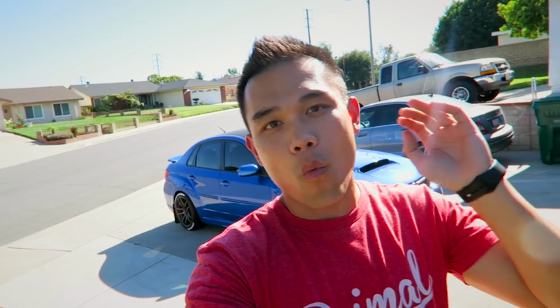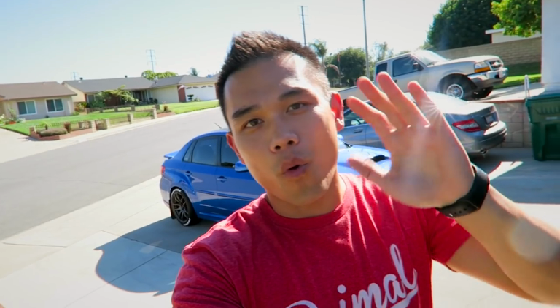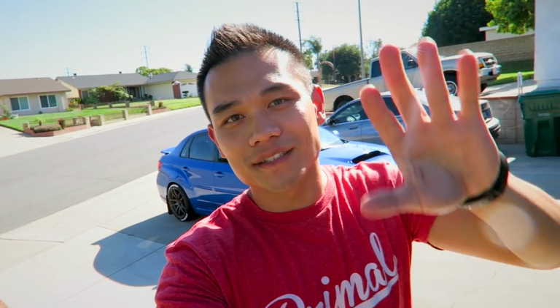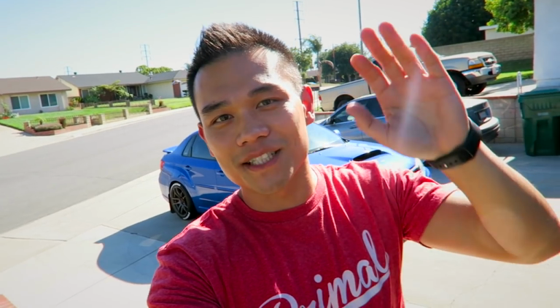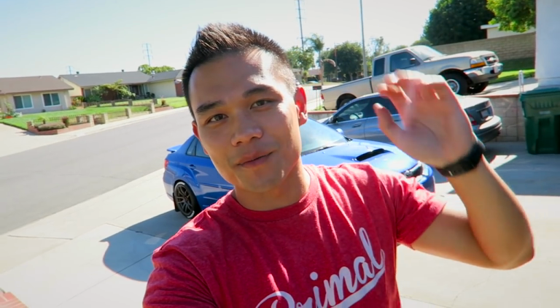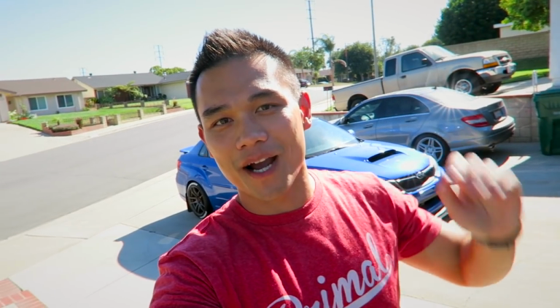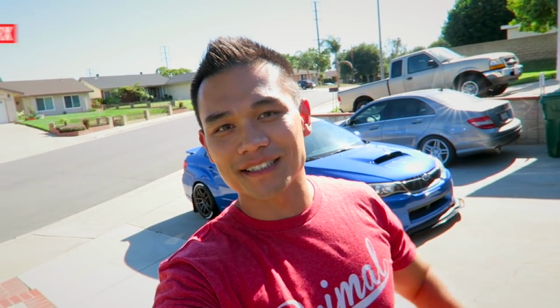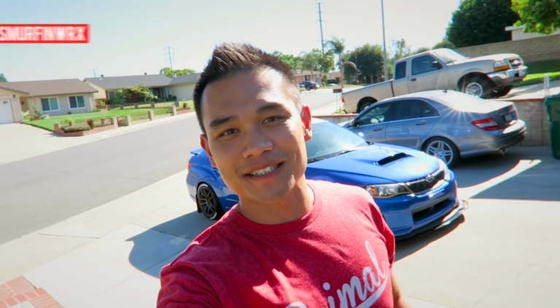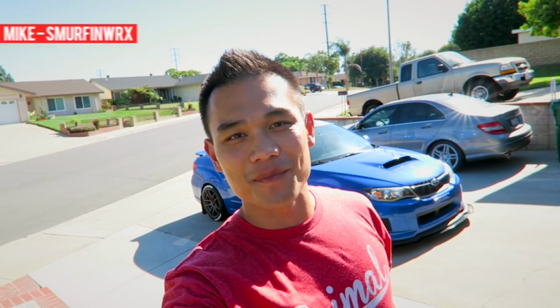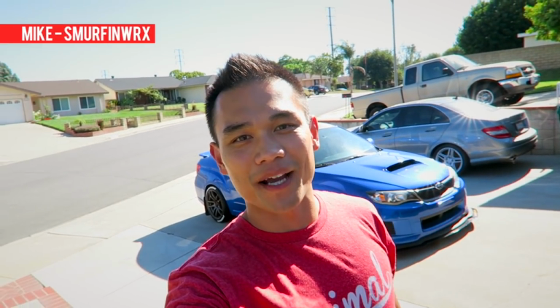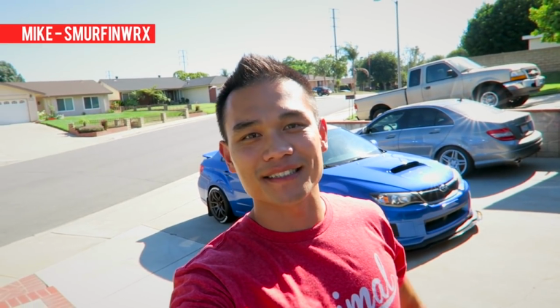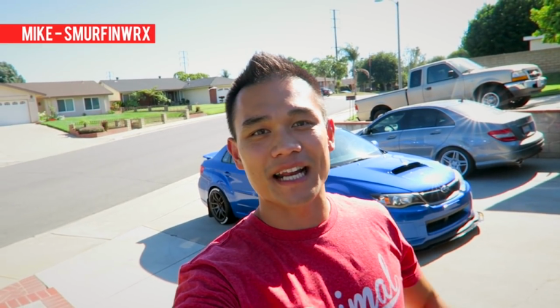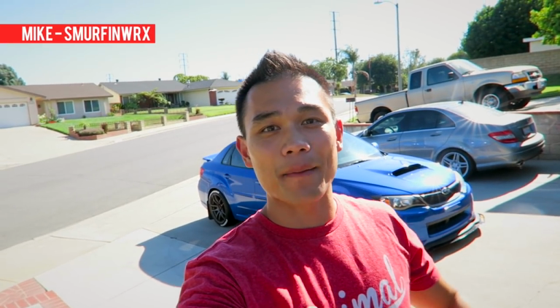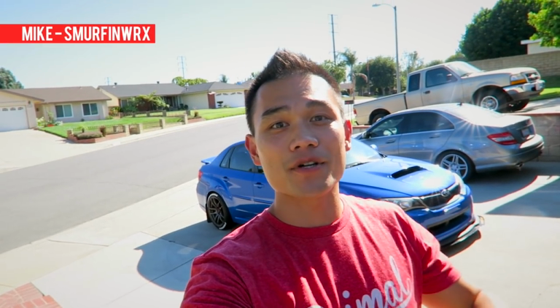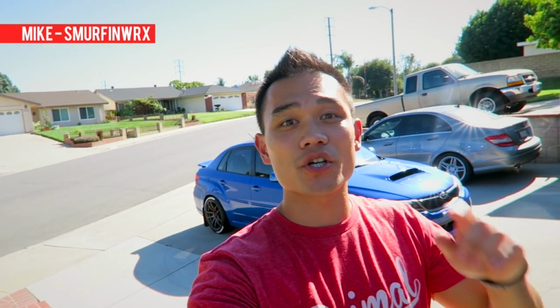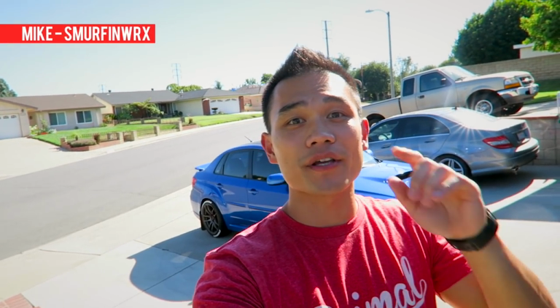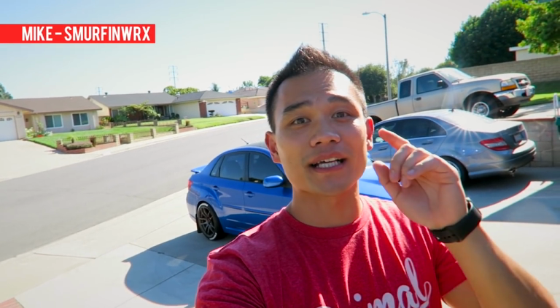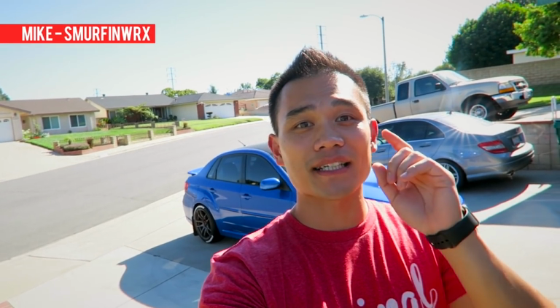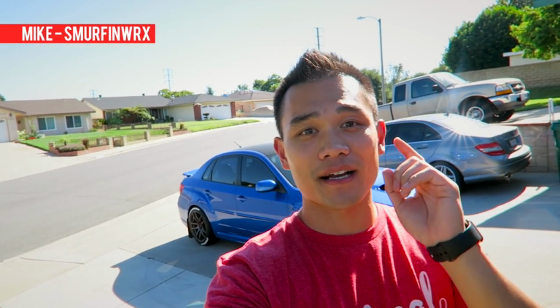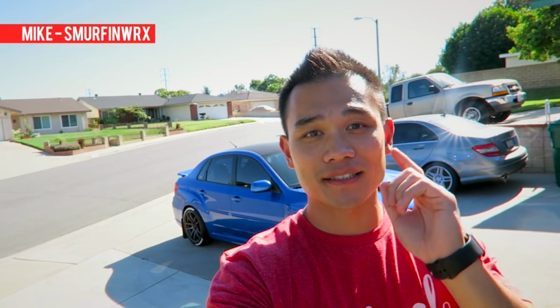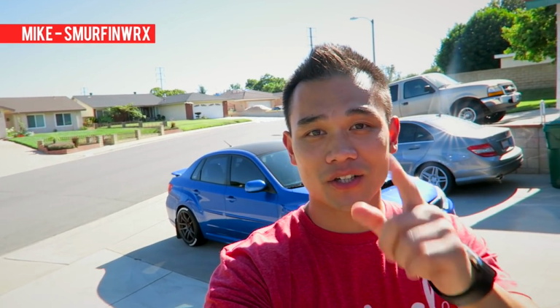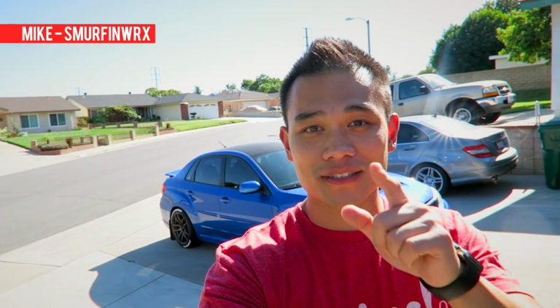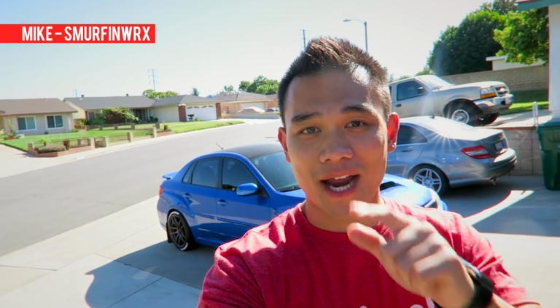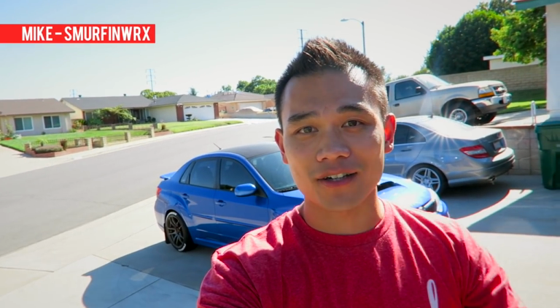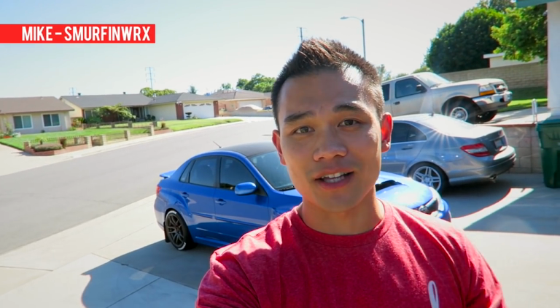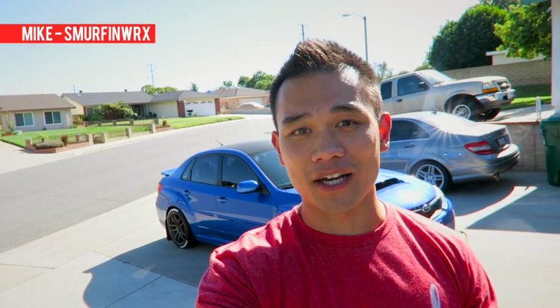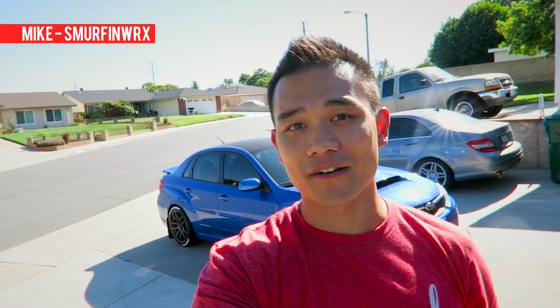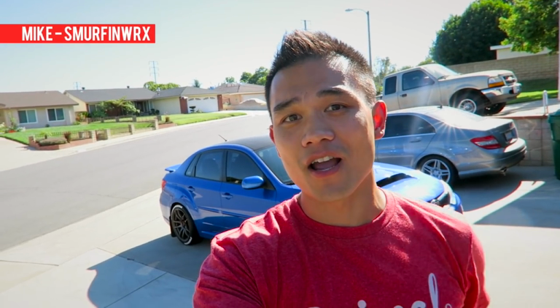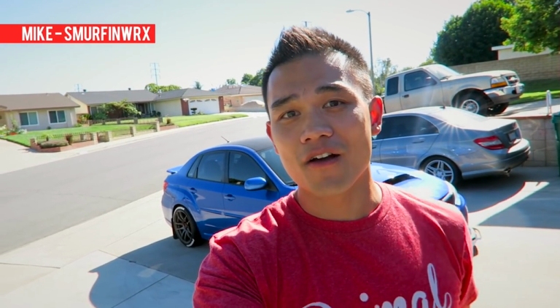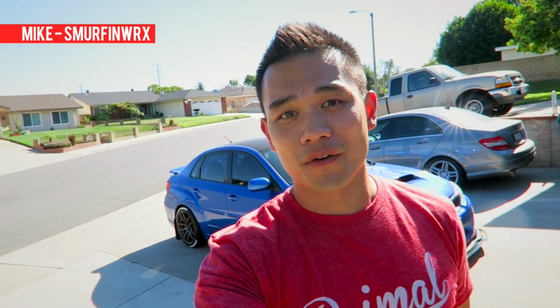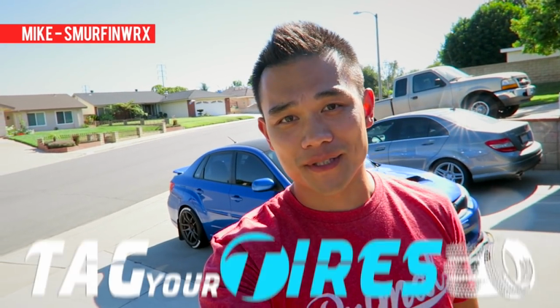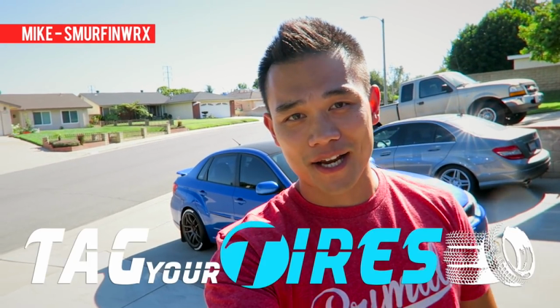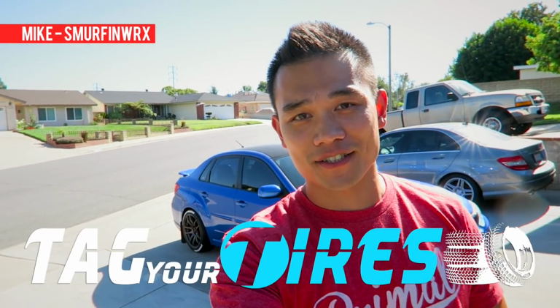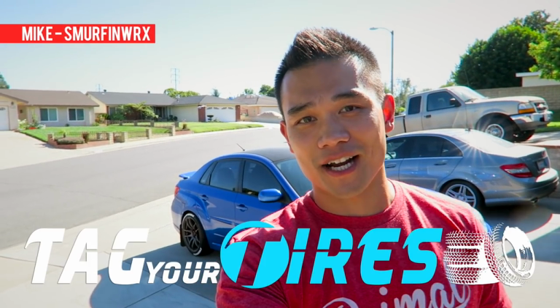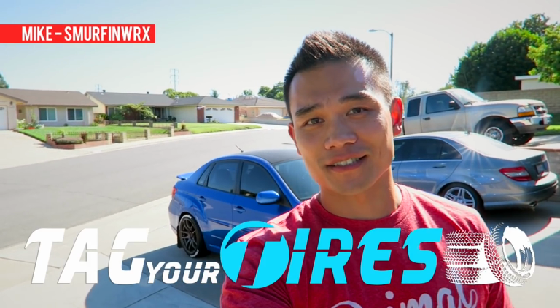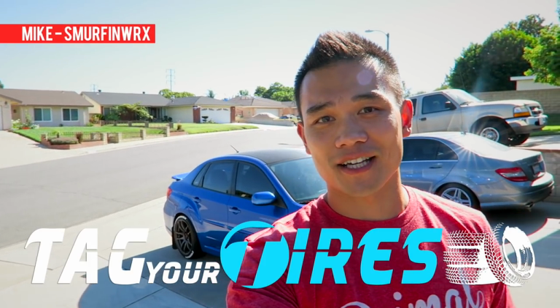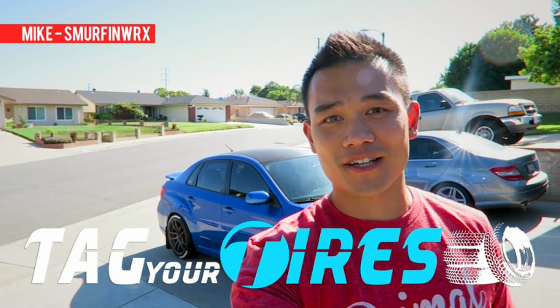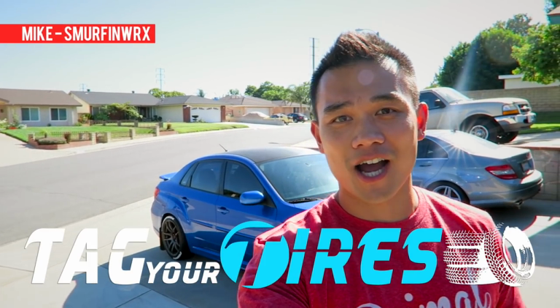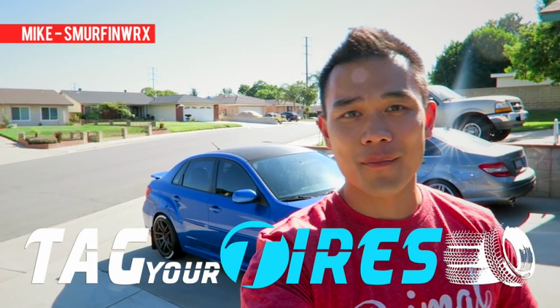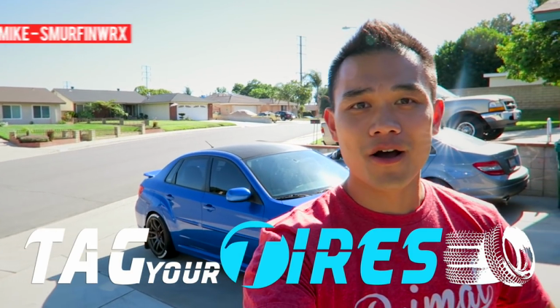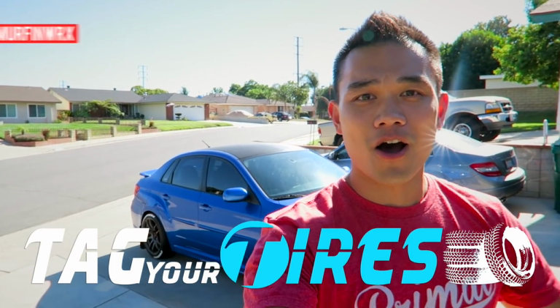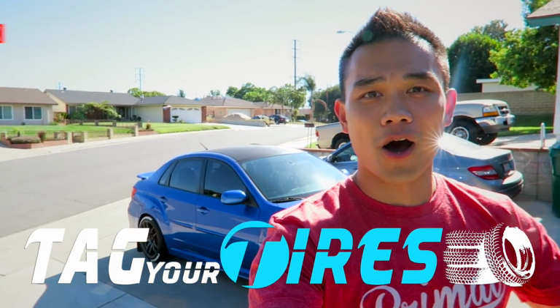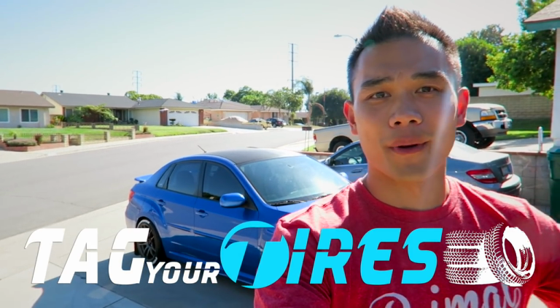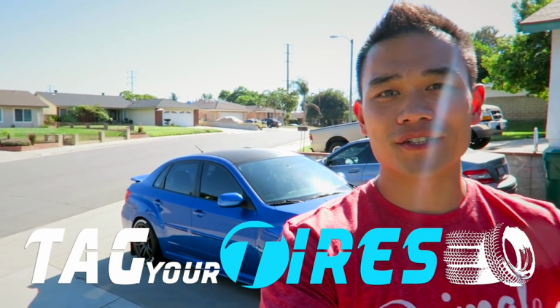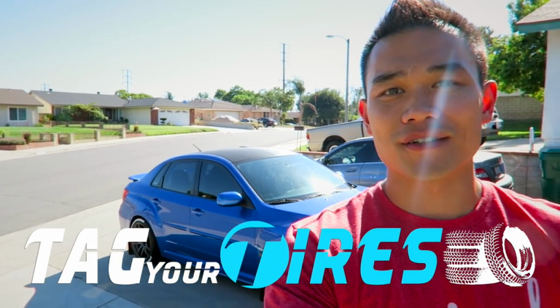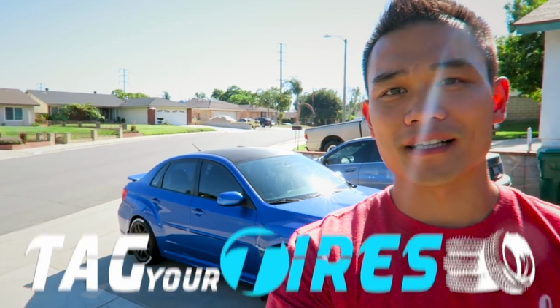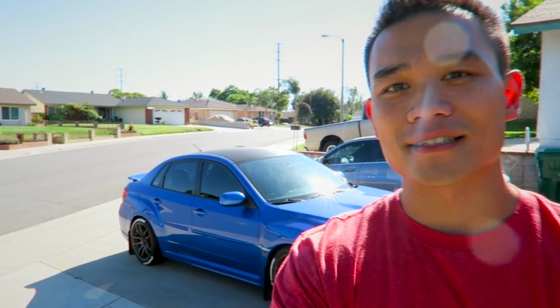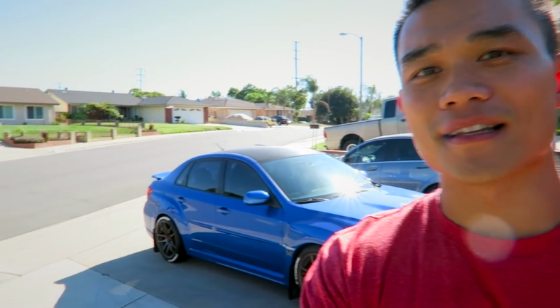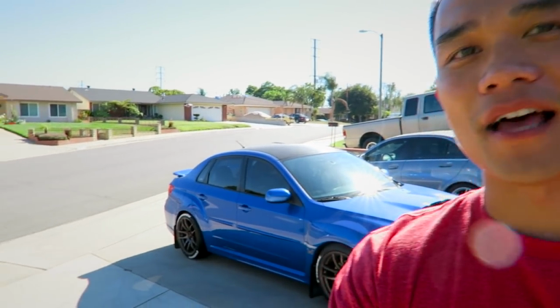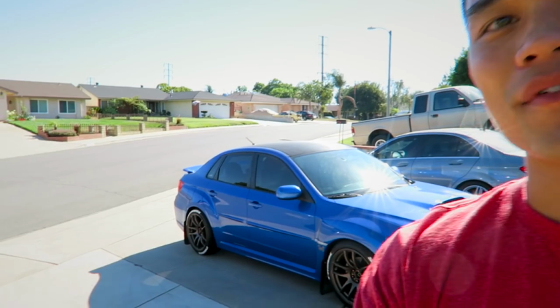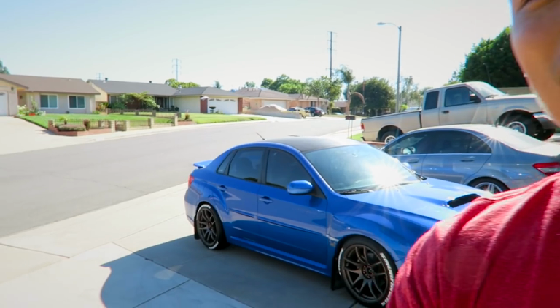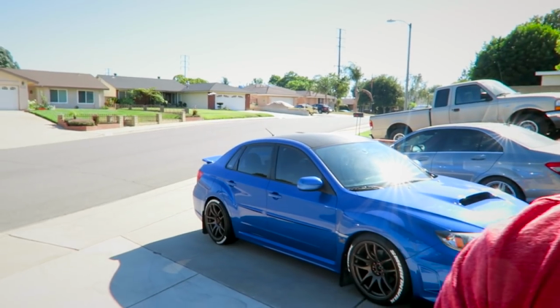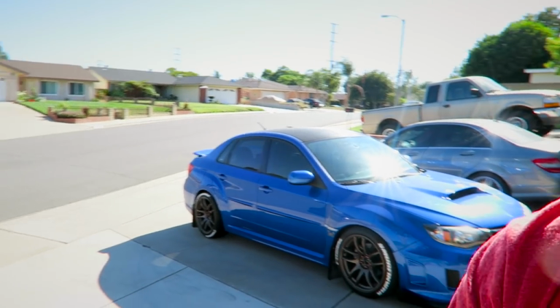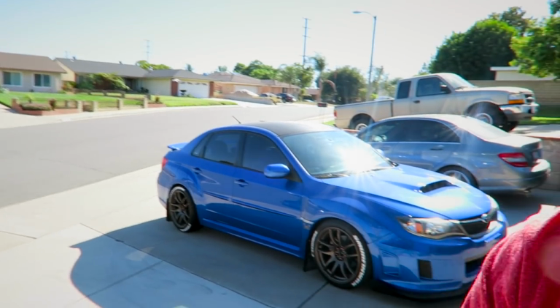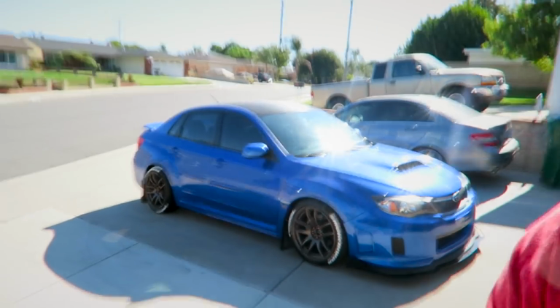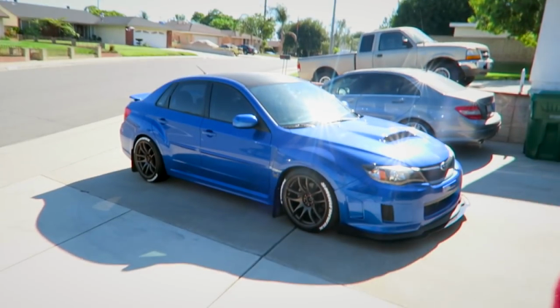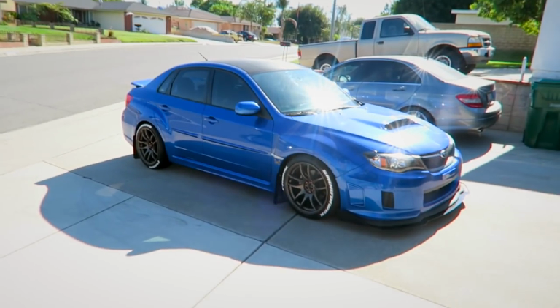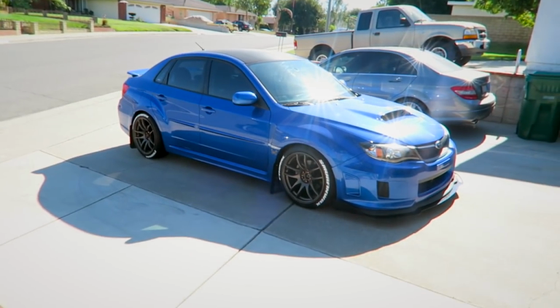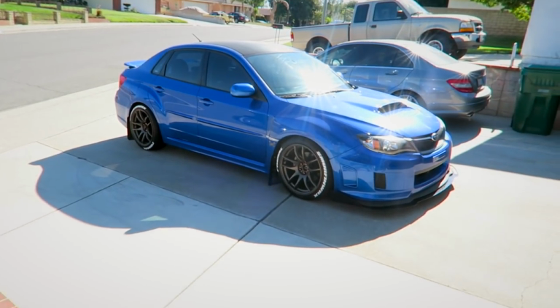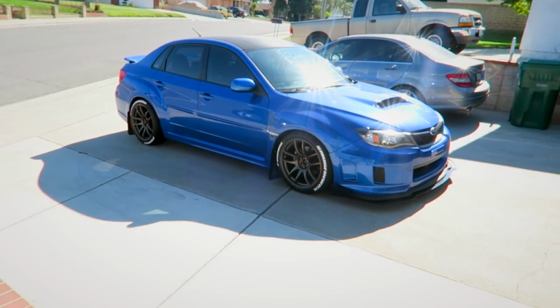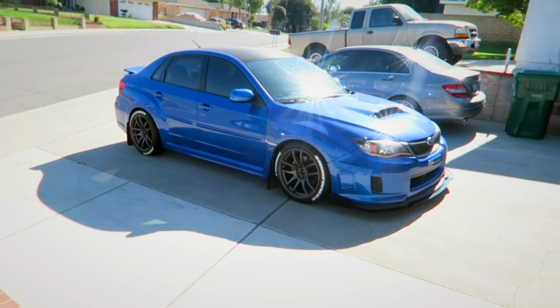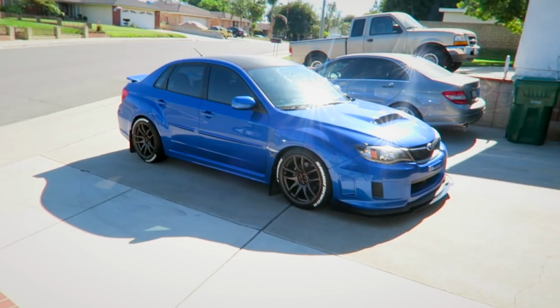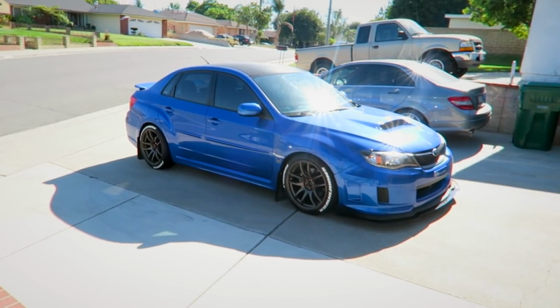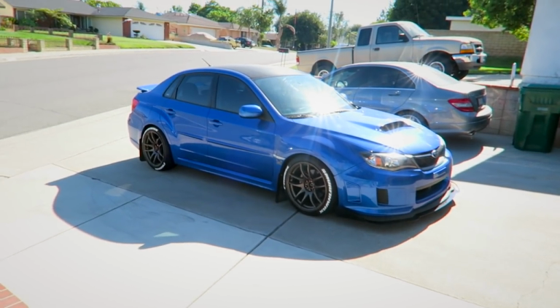What's up guys, it's Mike. Today I'm going to show you guys how to install tire lettering from TigerTires.com on my 2011 Subaru WRX.